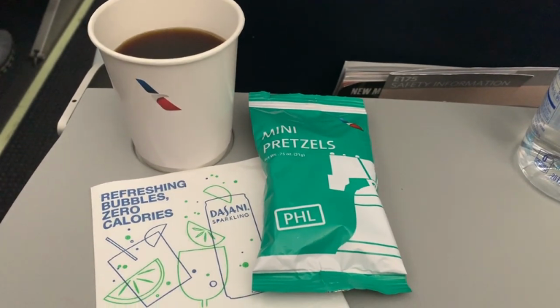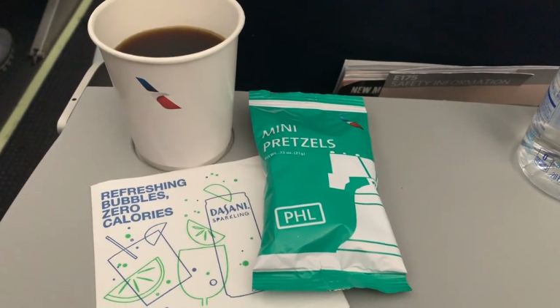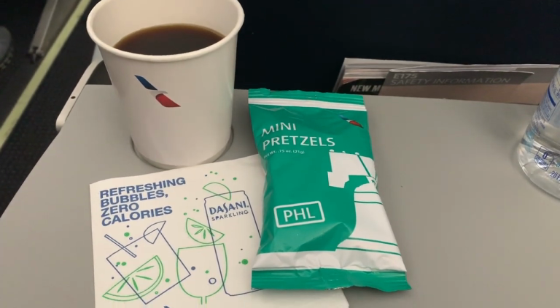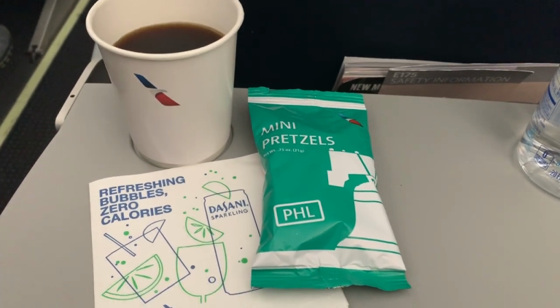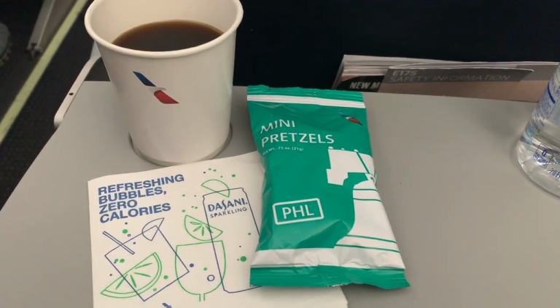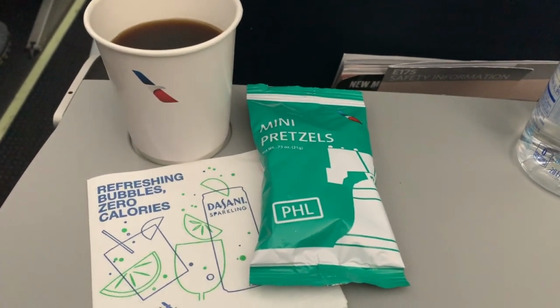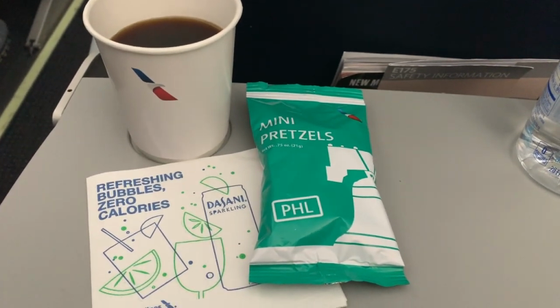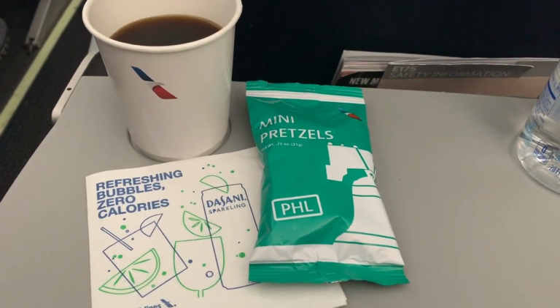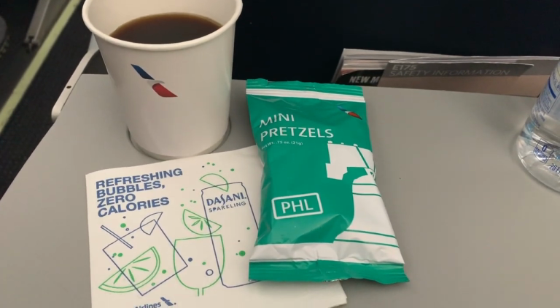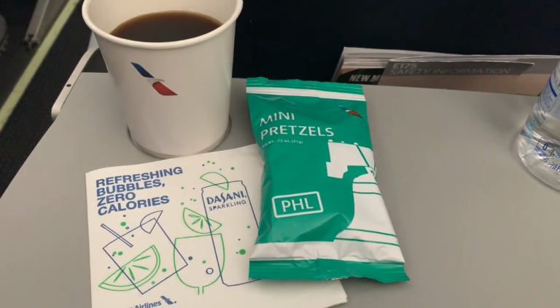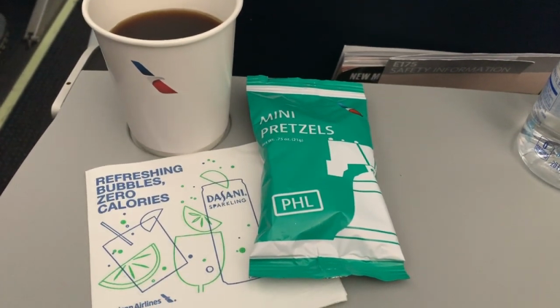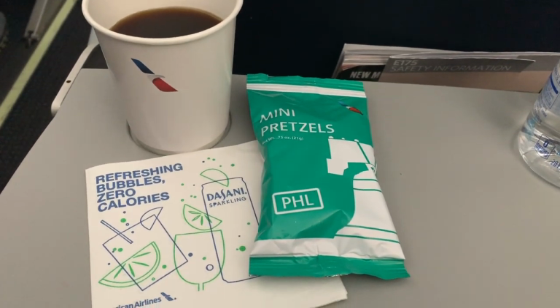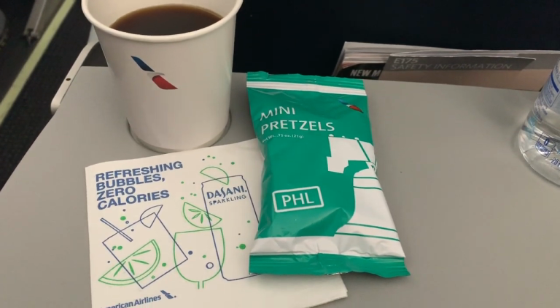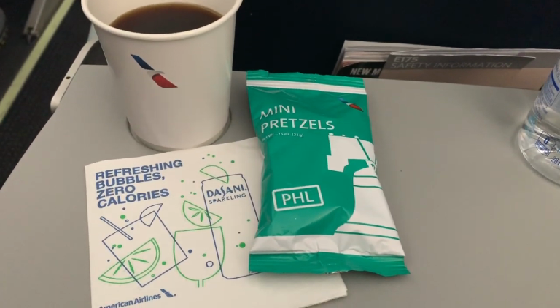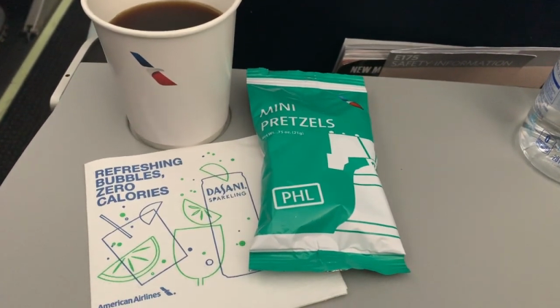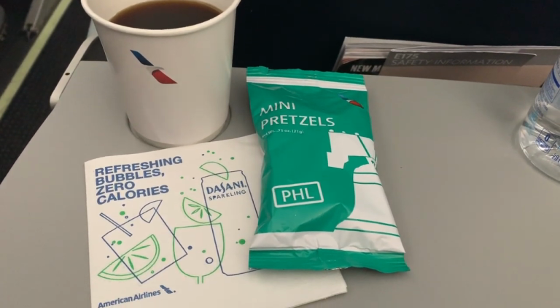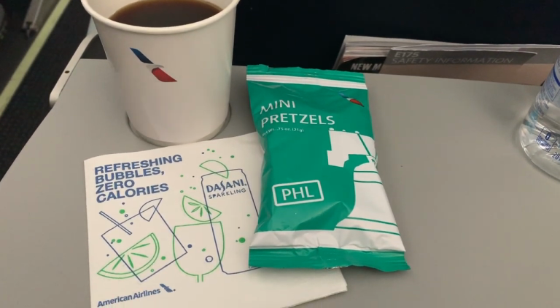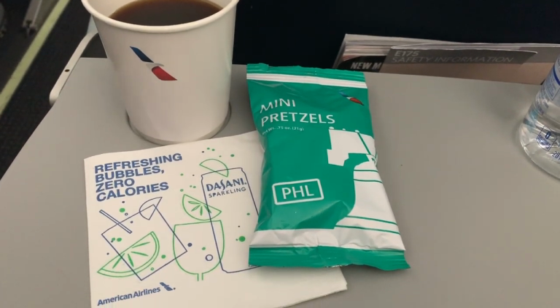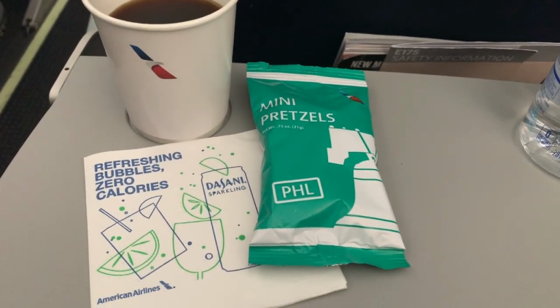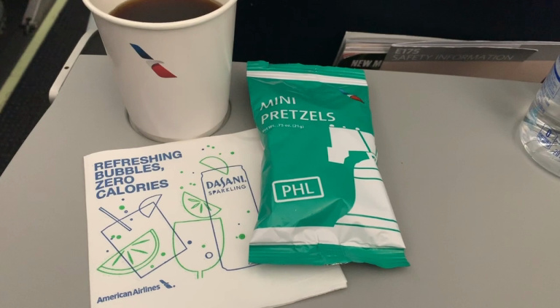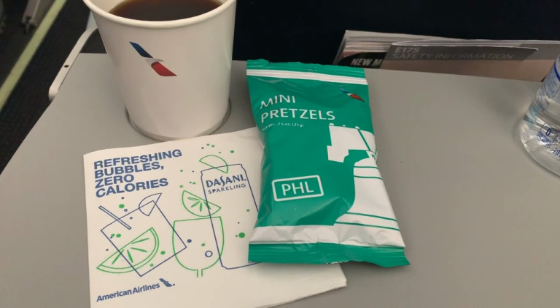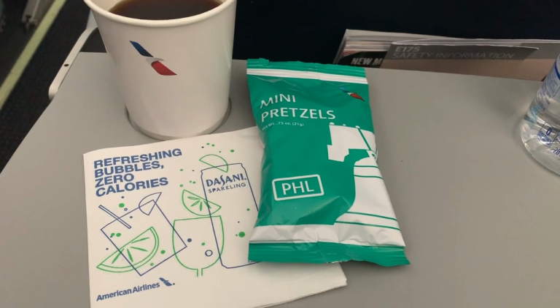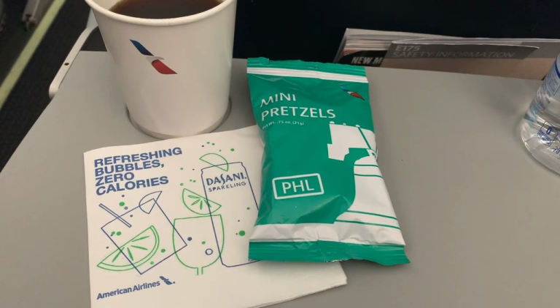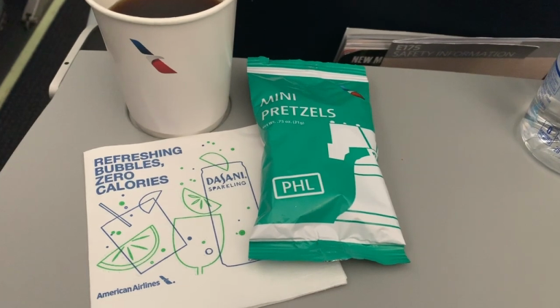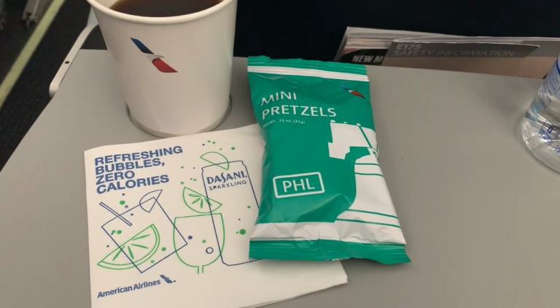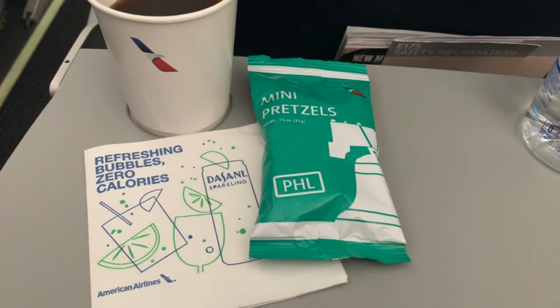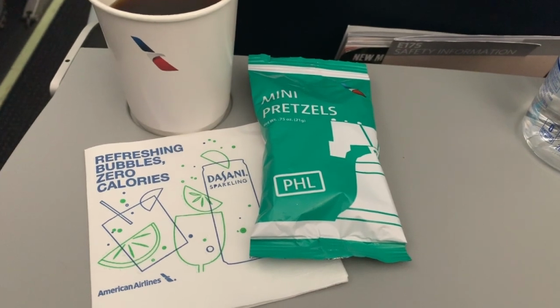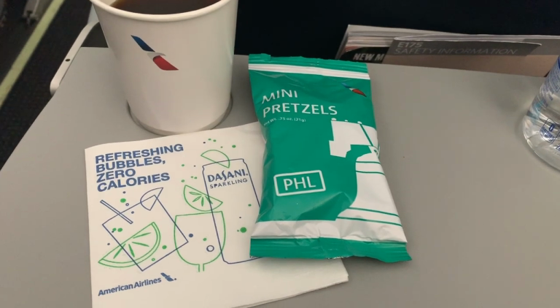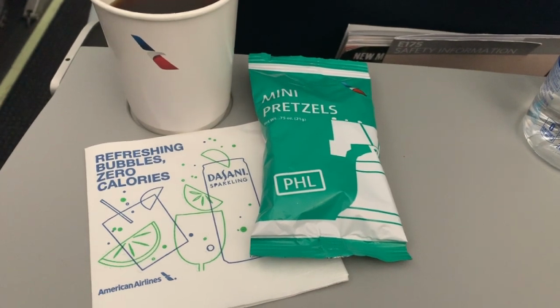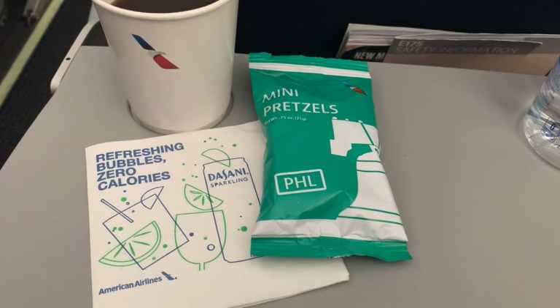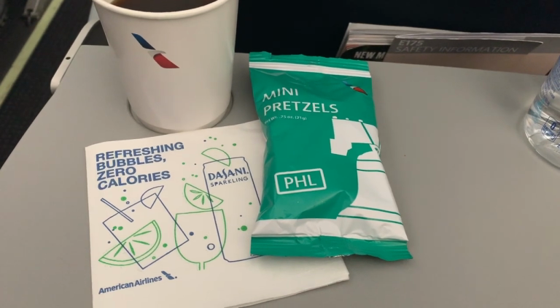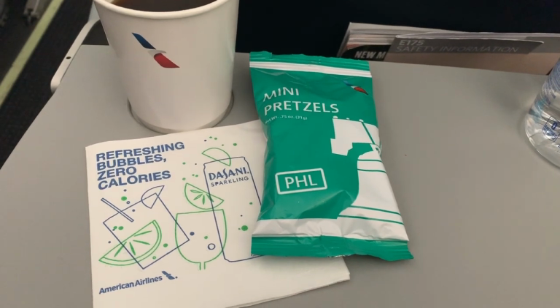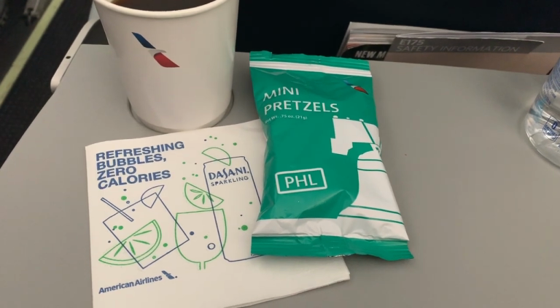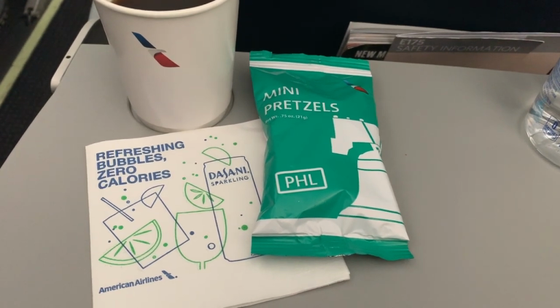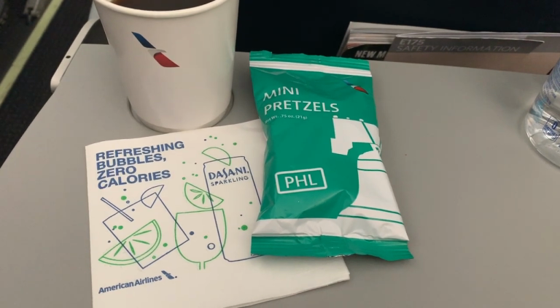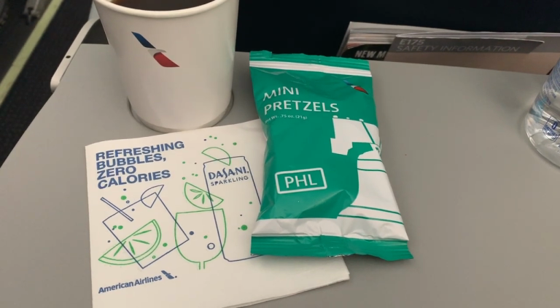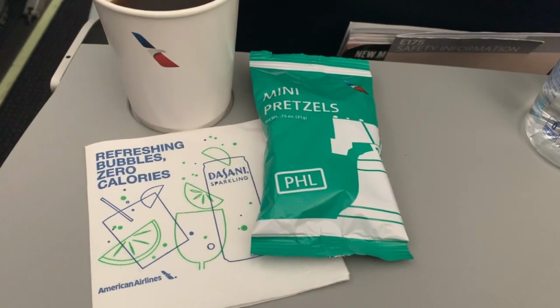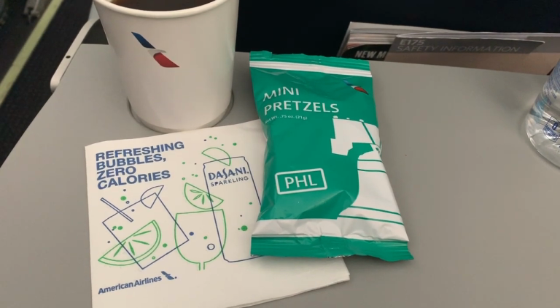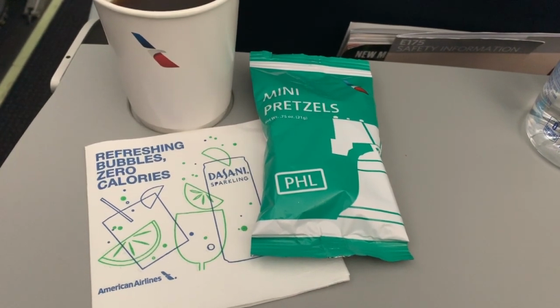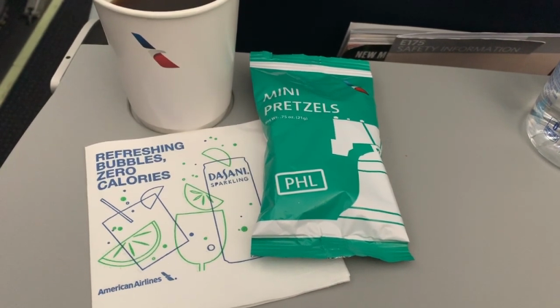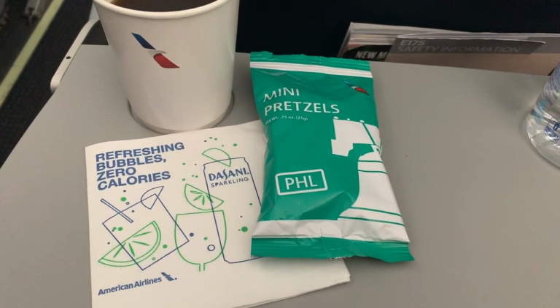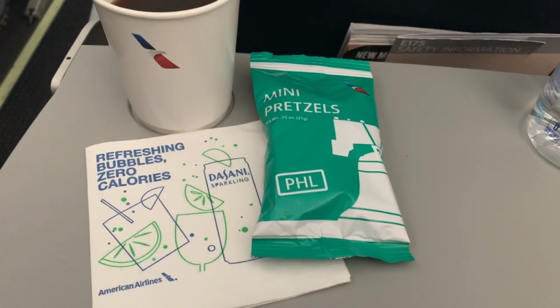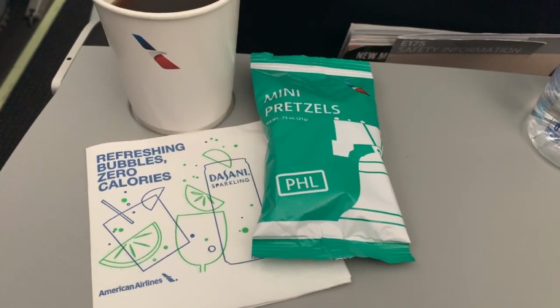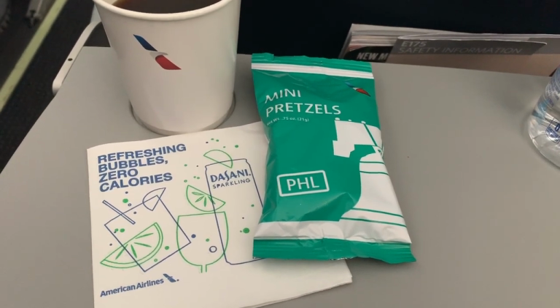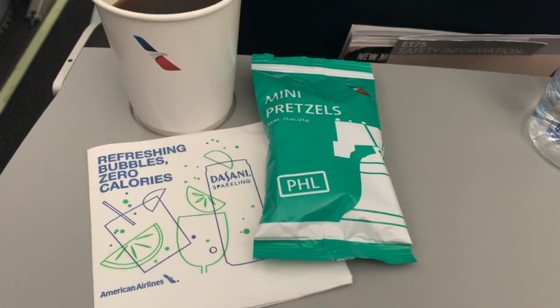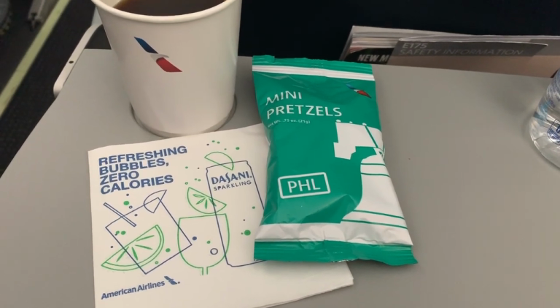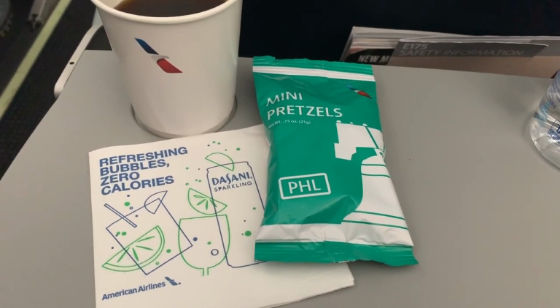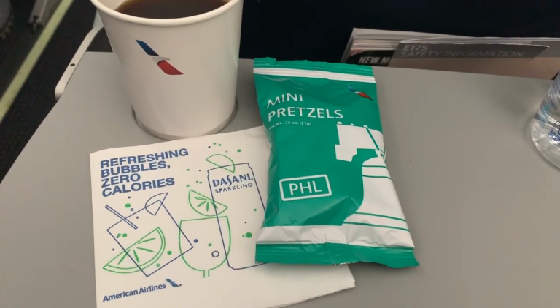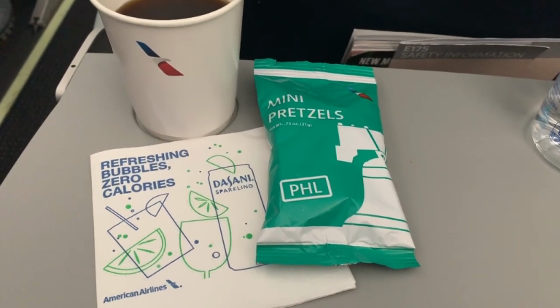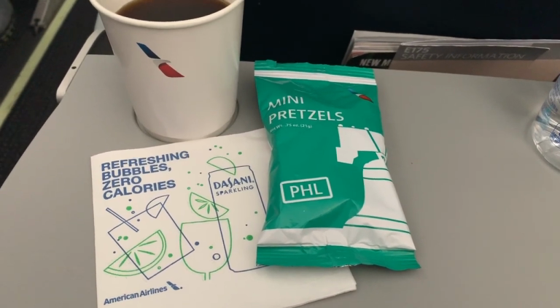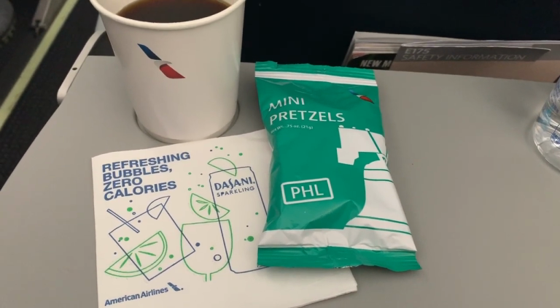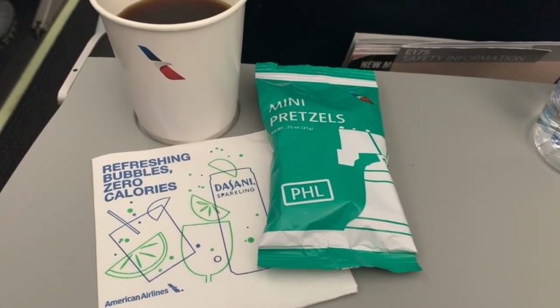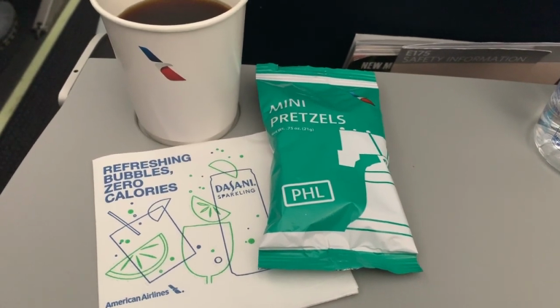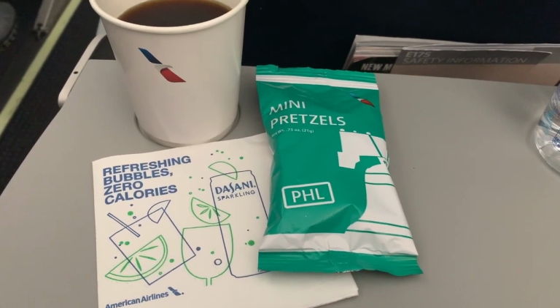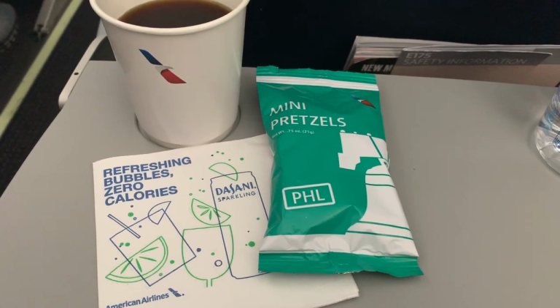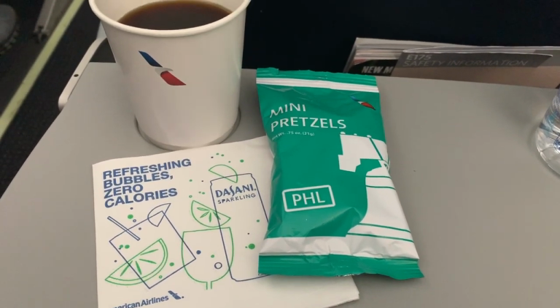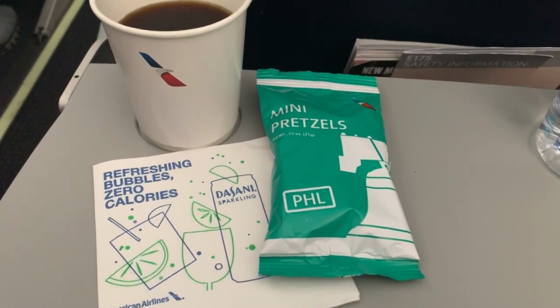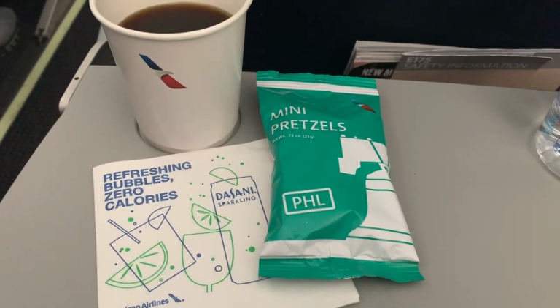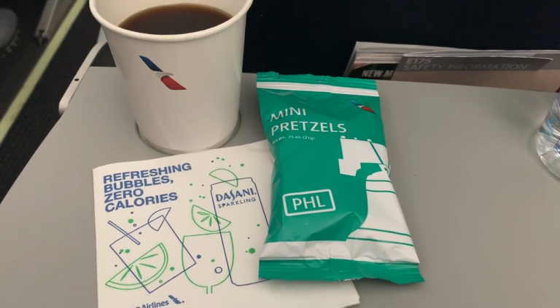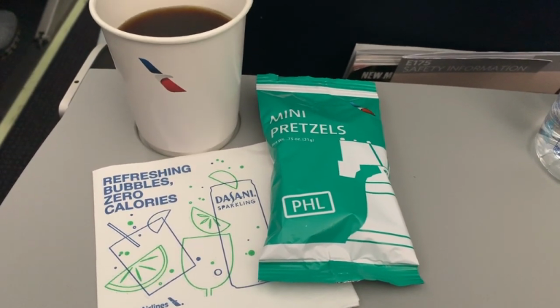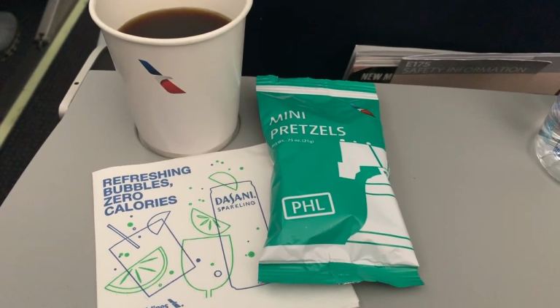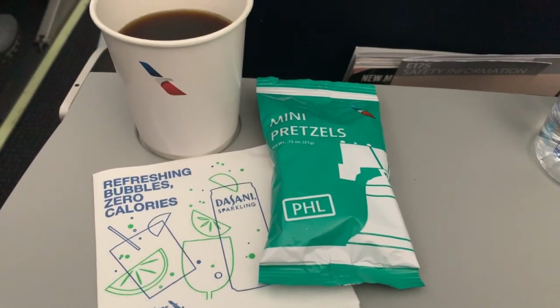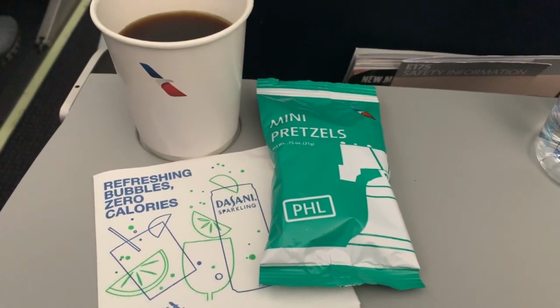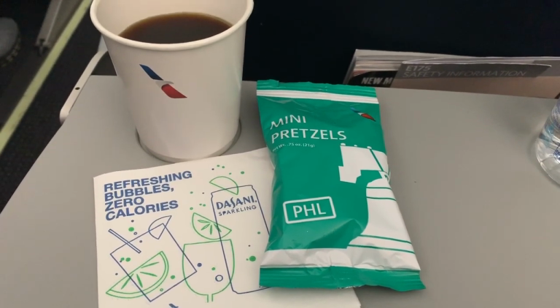Meals were not available for purchase on this flight, so I settled for pretzels and coffee. It's a good thing I really needed the coffee, because it really wasn't very good. I was hoping for a second beverage service, but that did not happen, unfortunately.